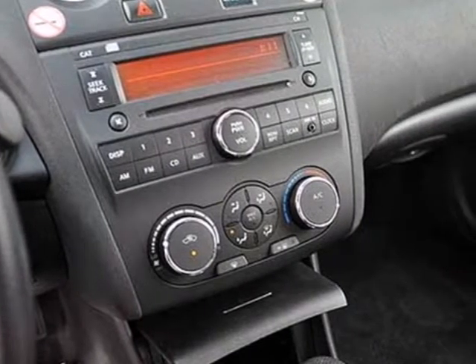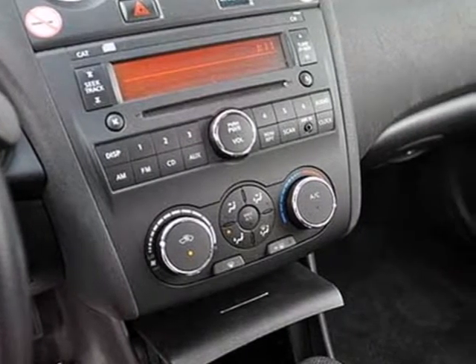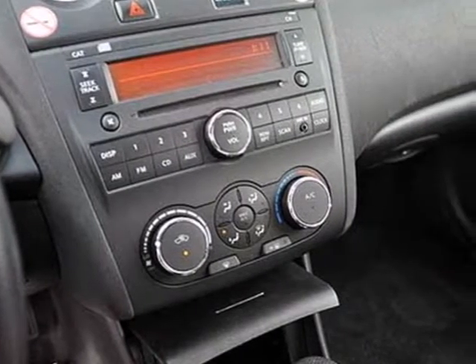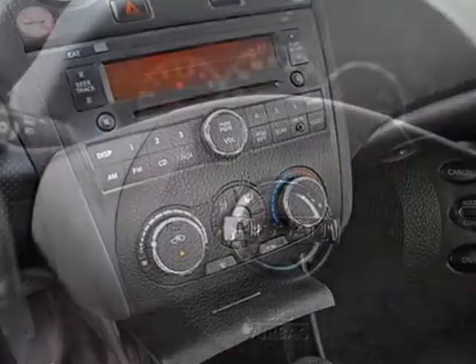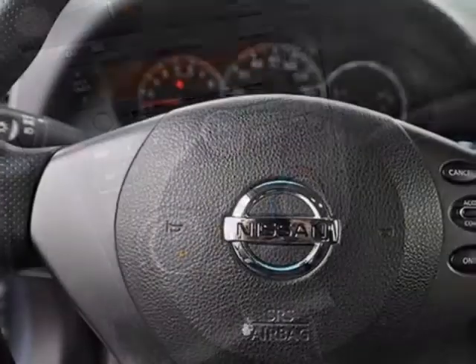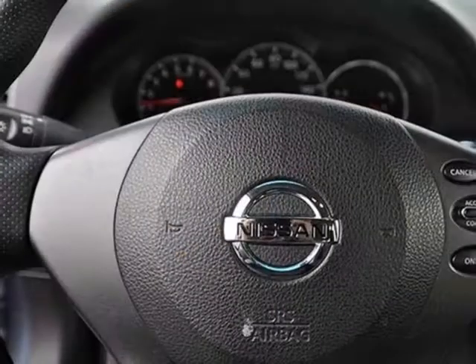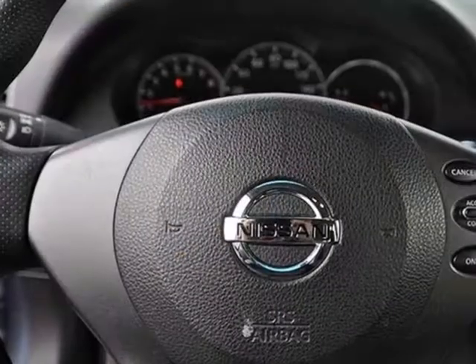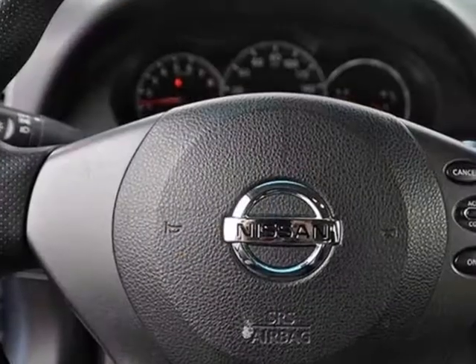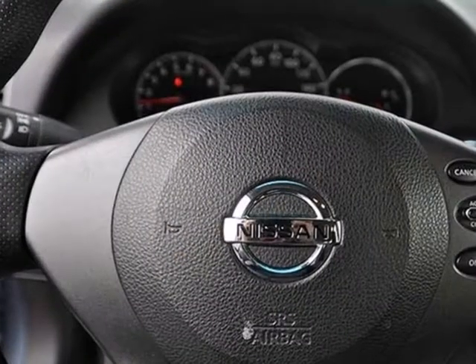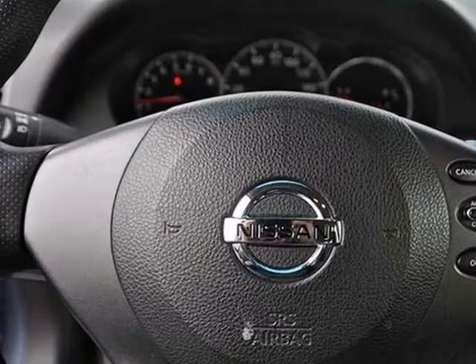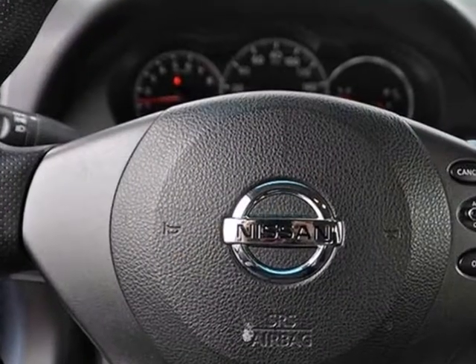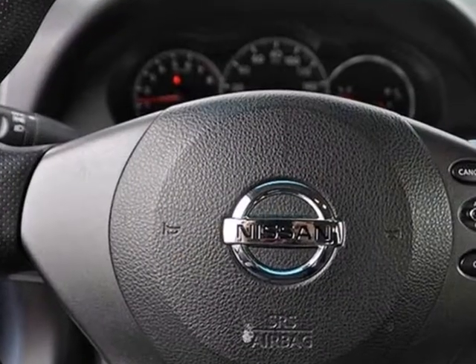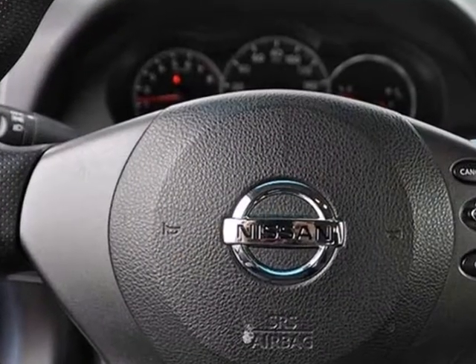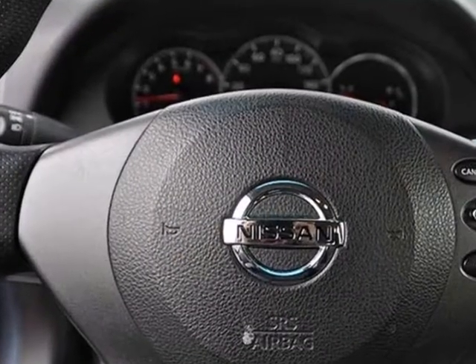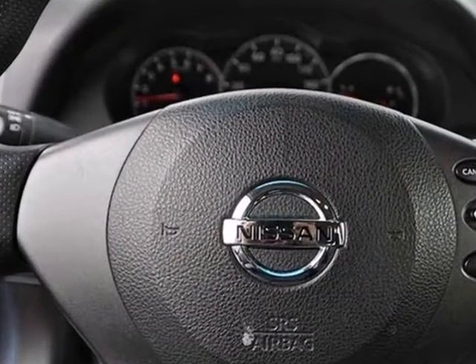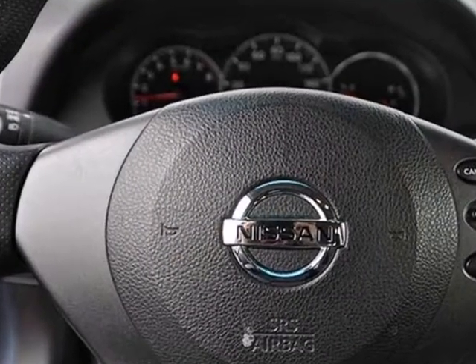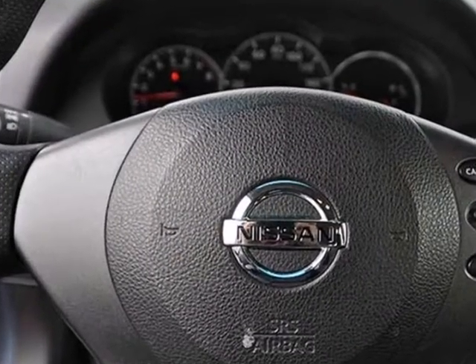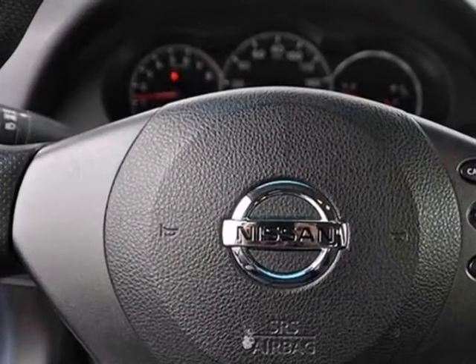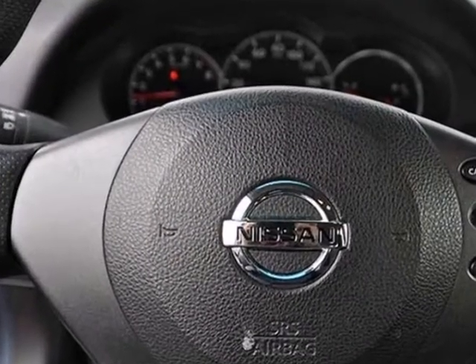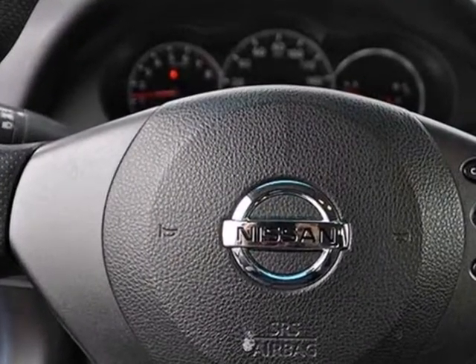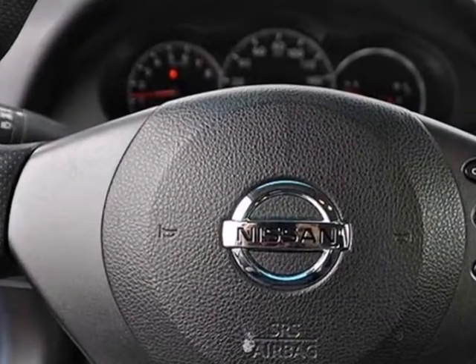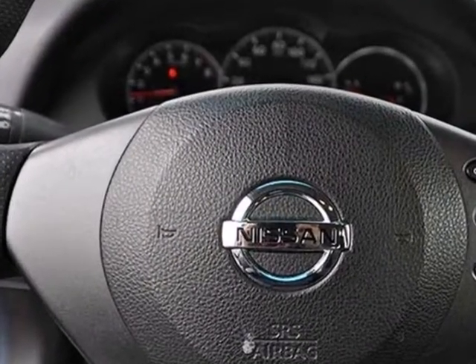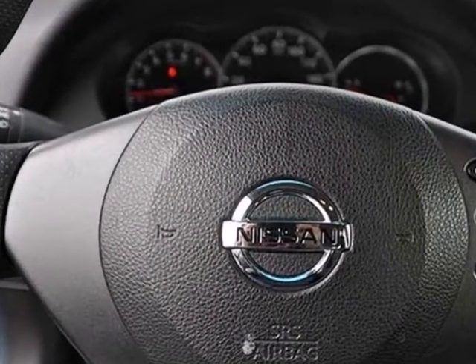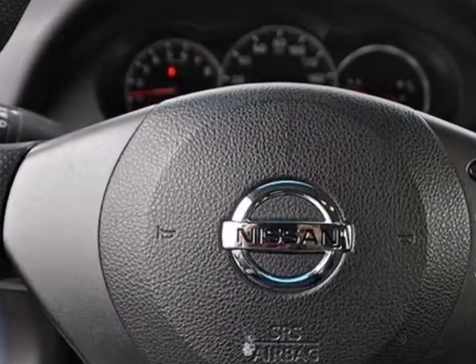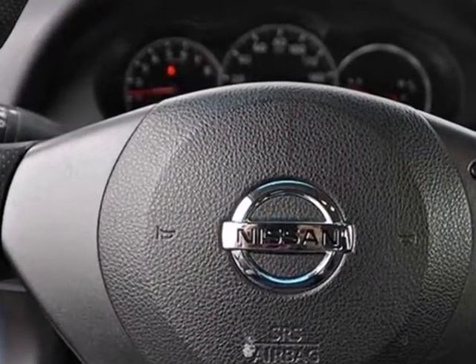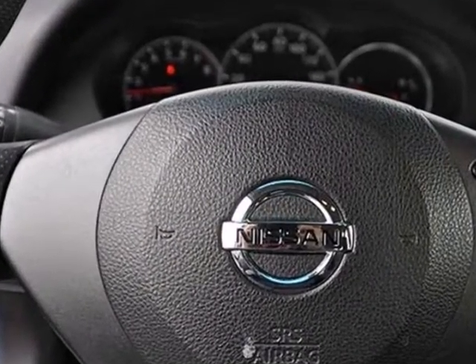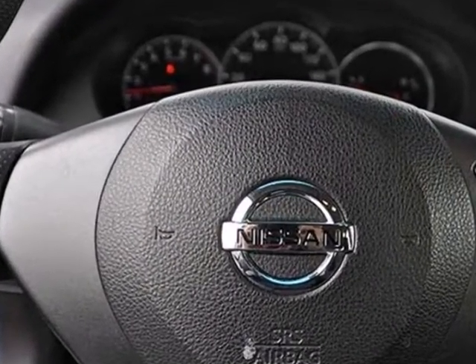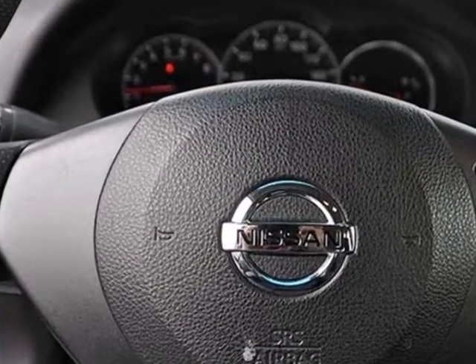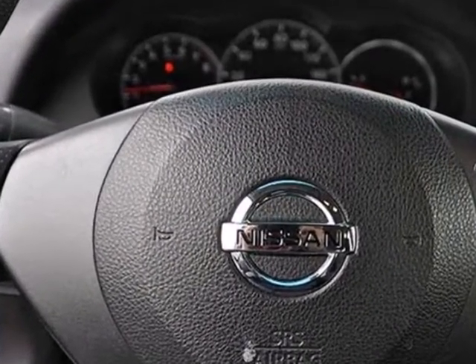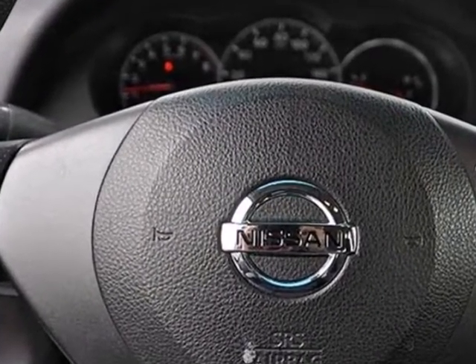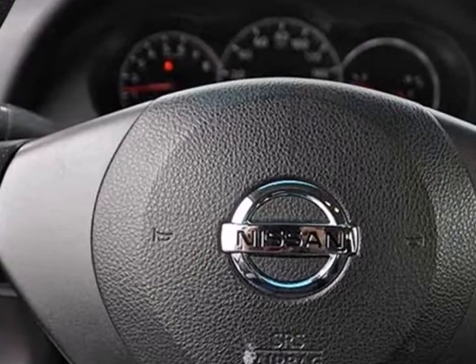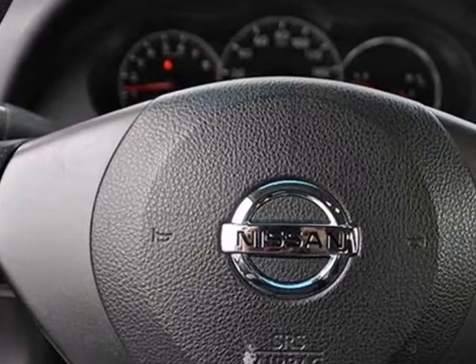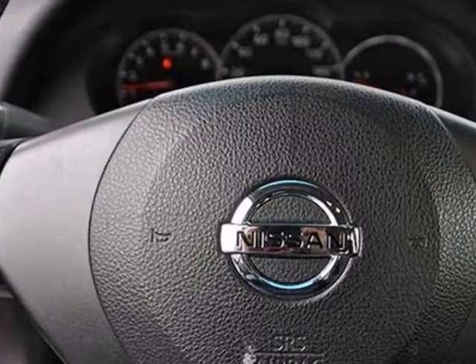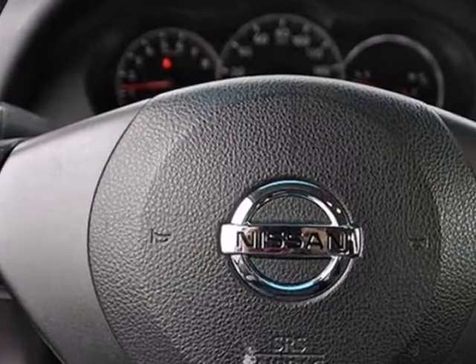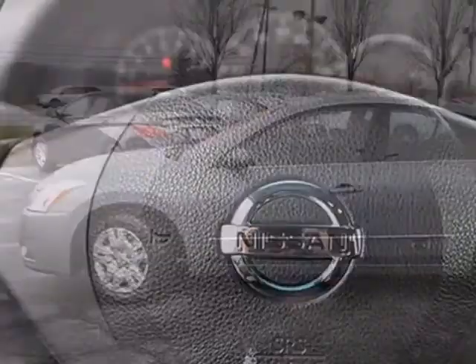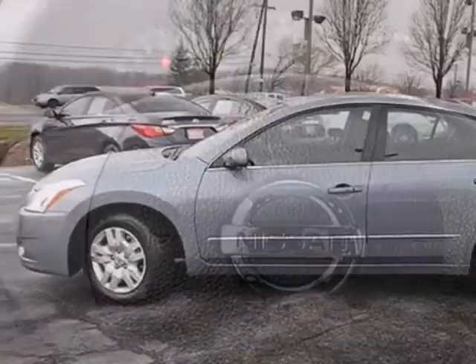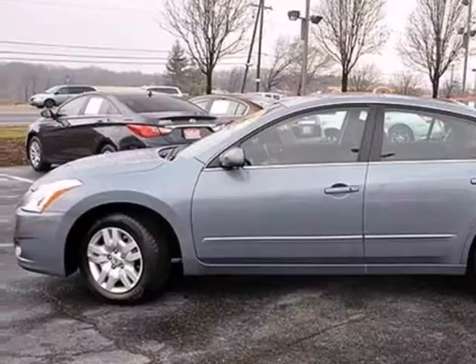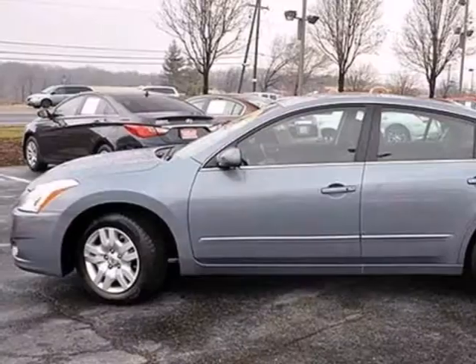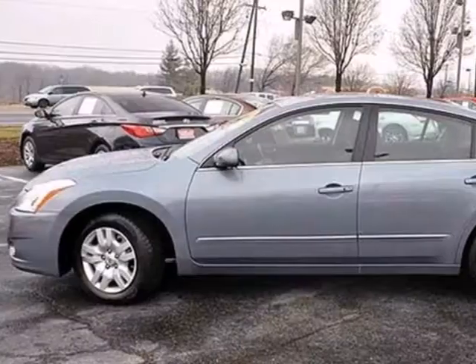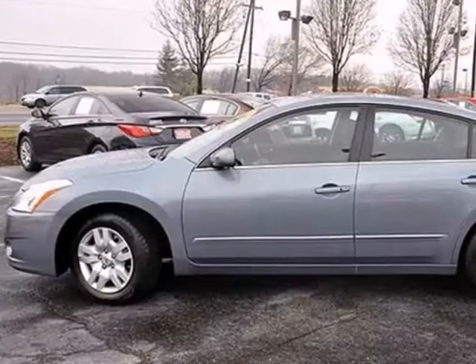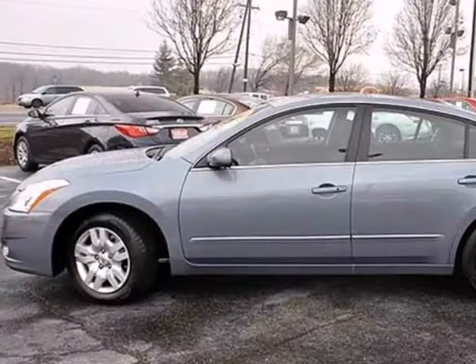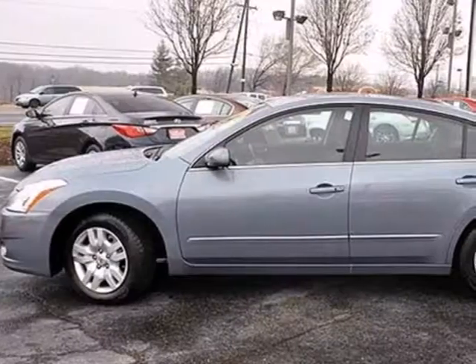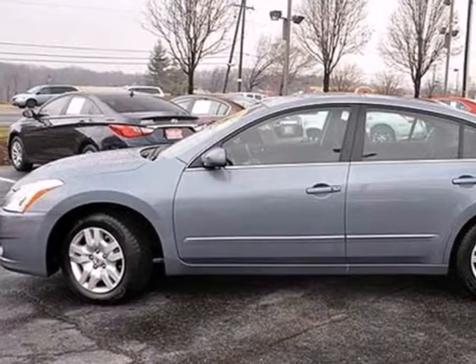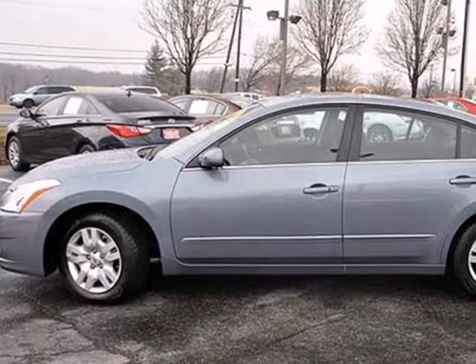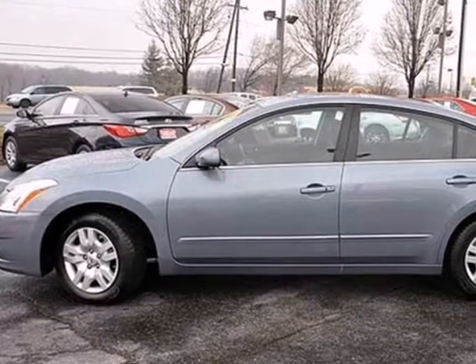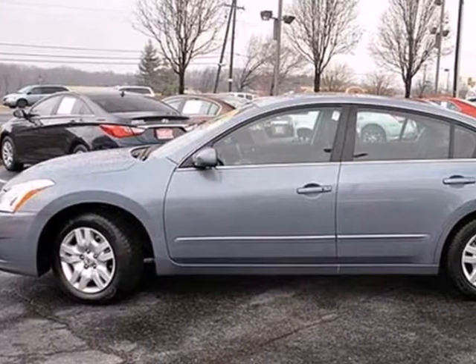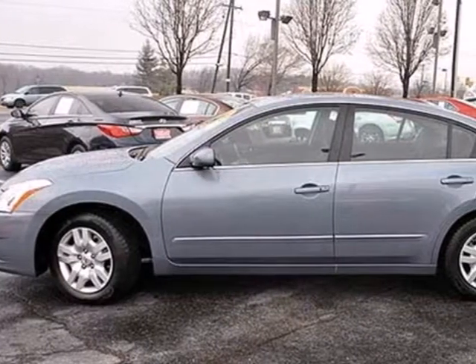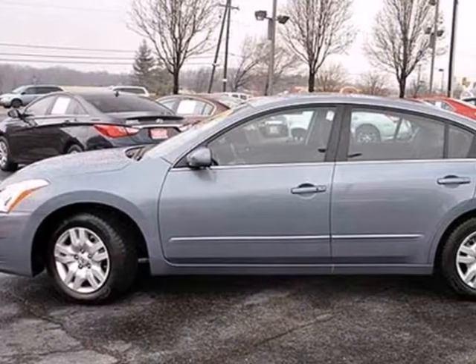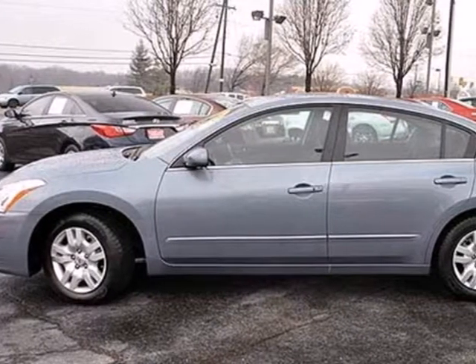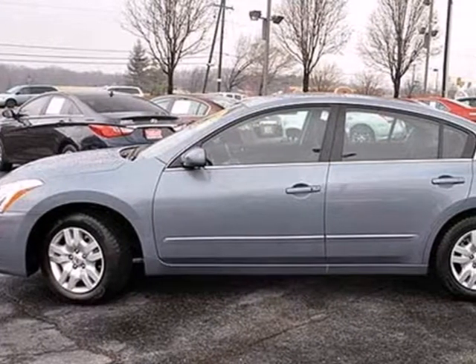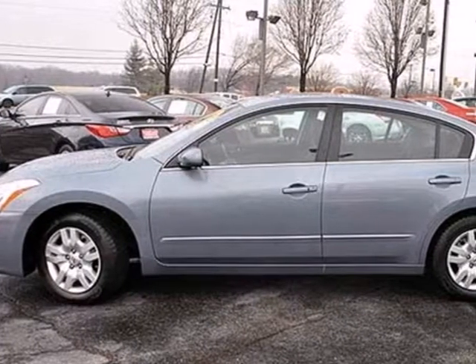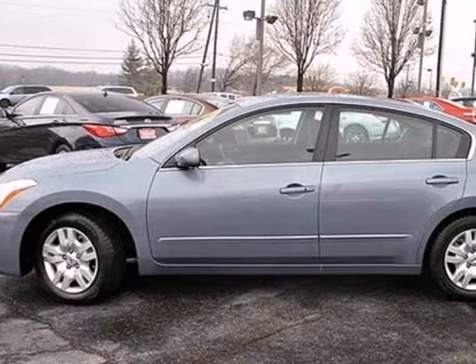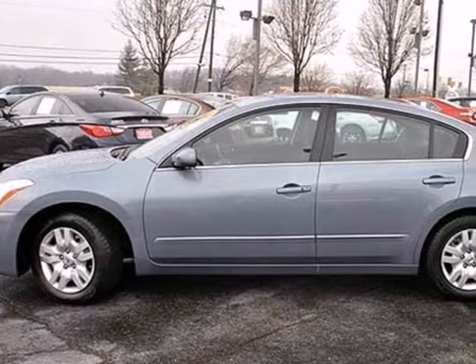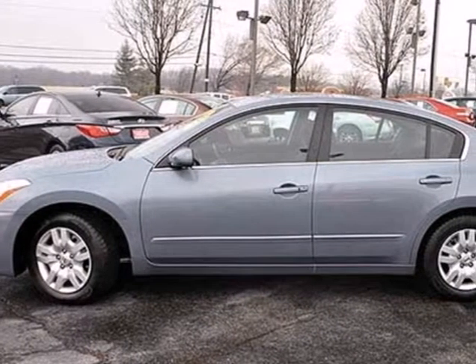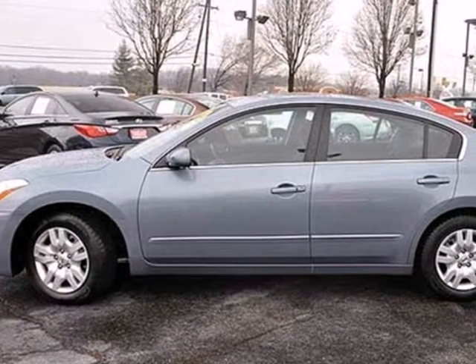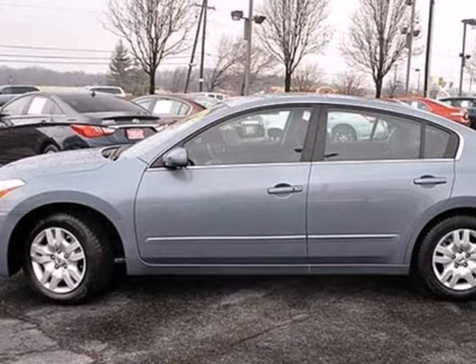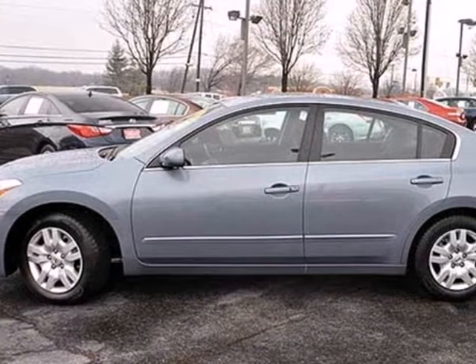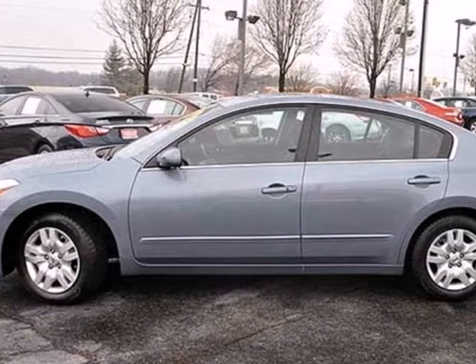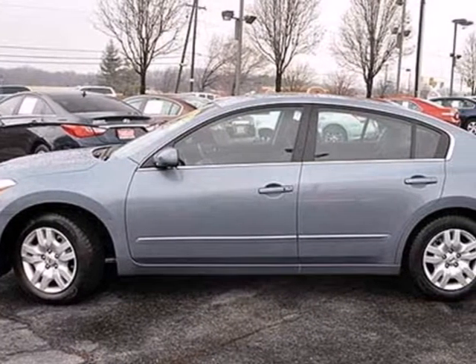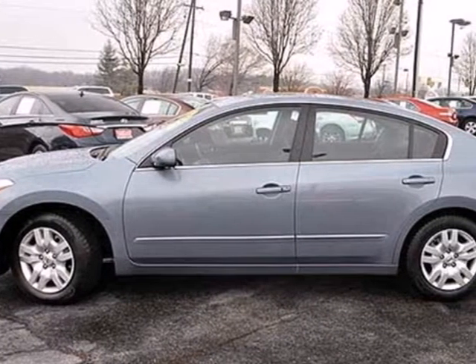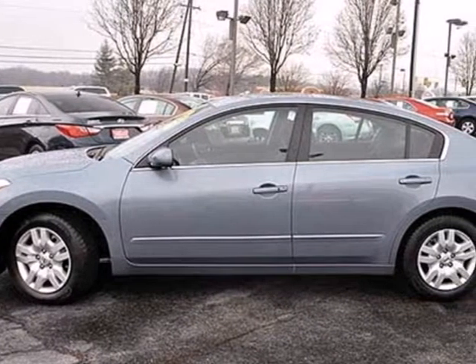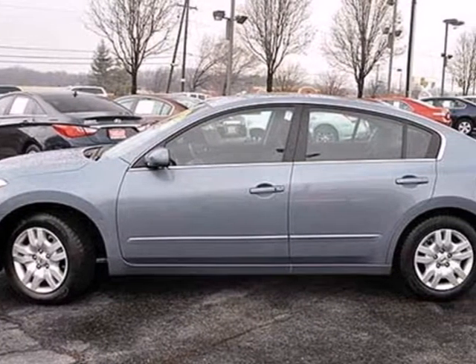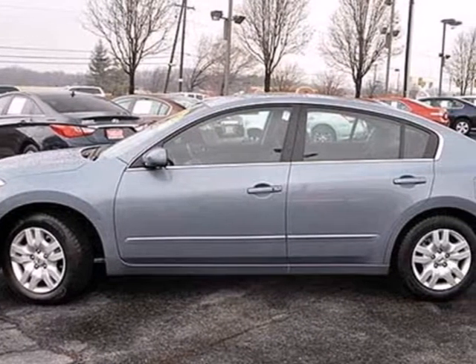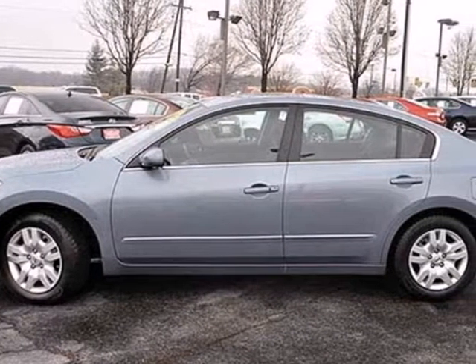You'll enjoy the convenience of cruise control, air conditioning and keyless entry. It's a nice new addition for you. Make it yours today.